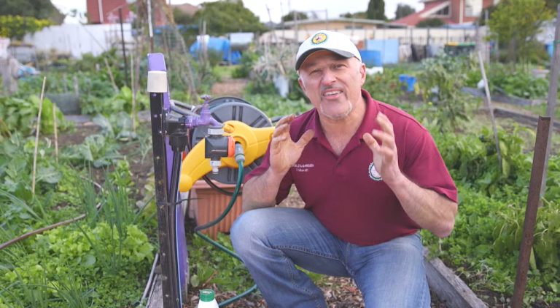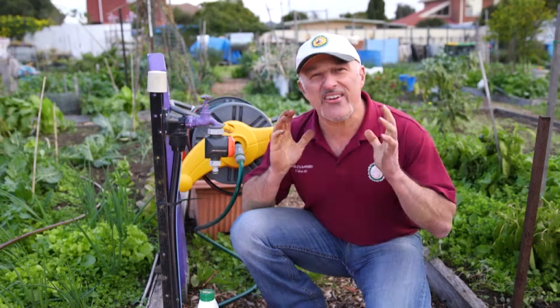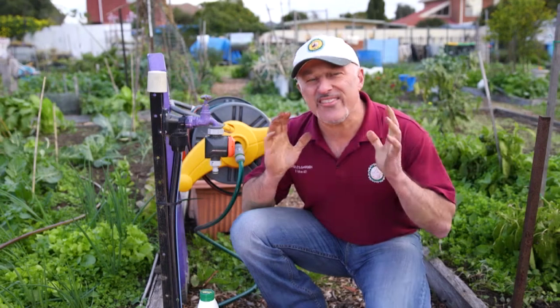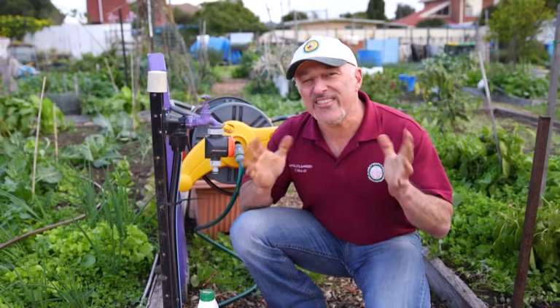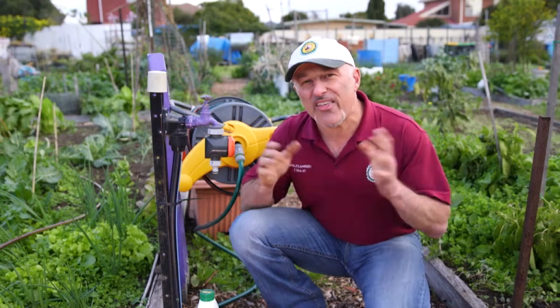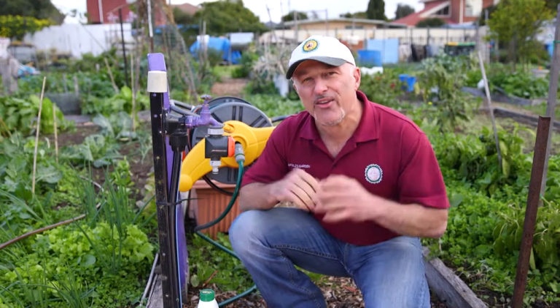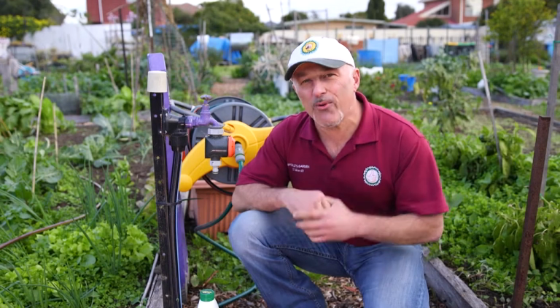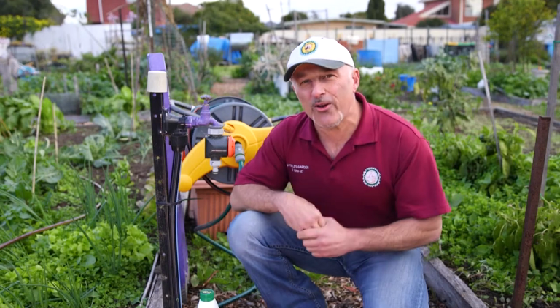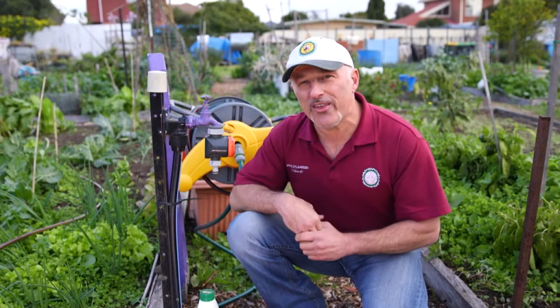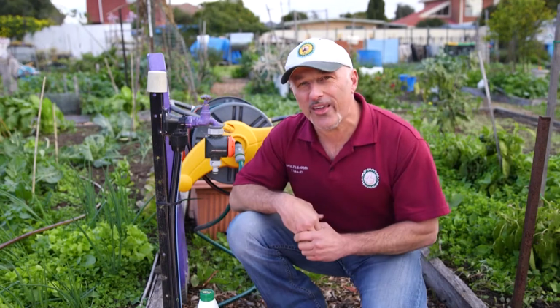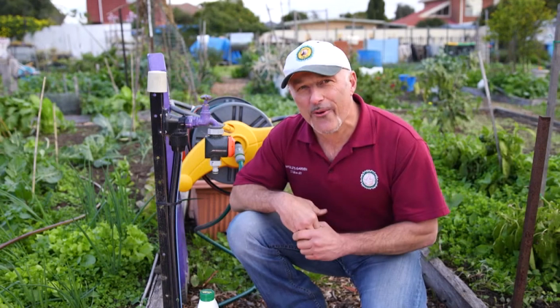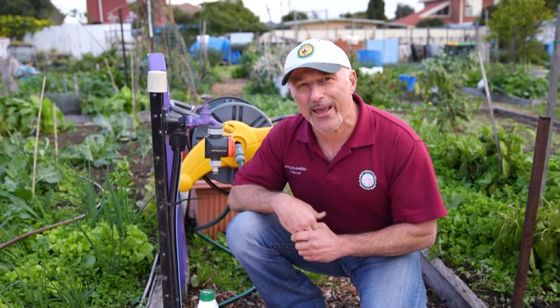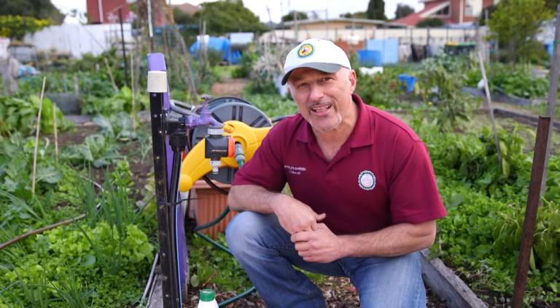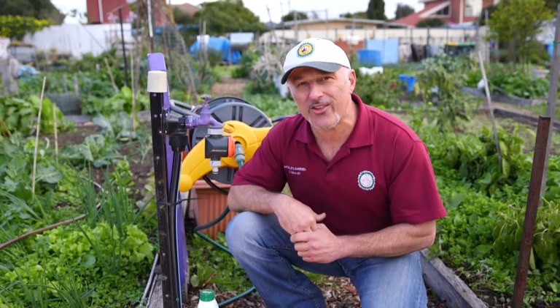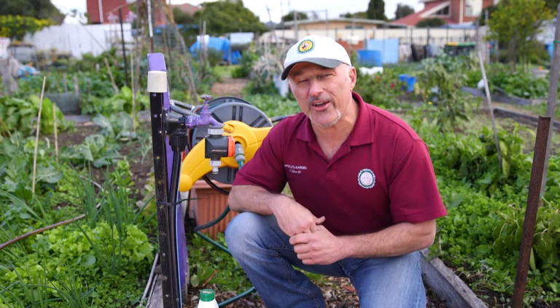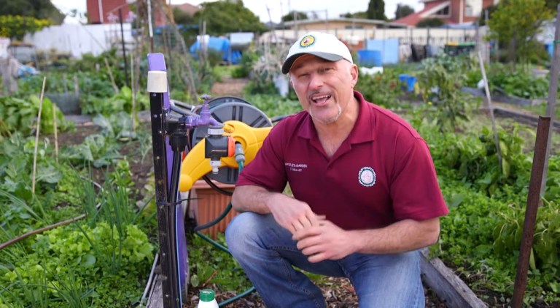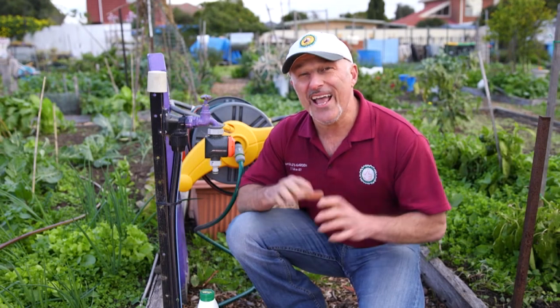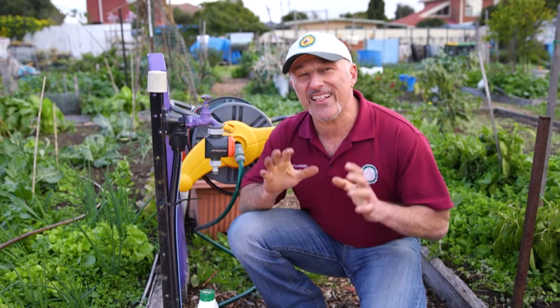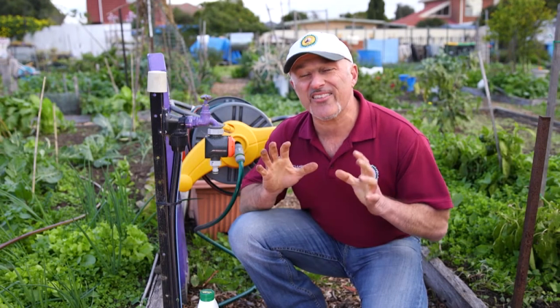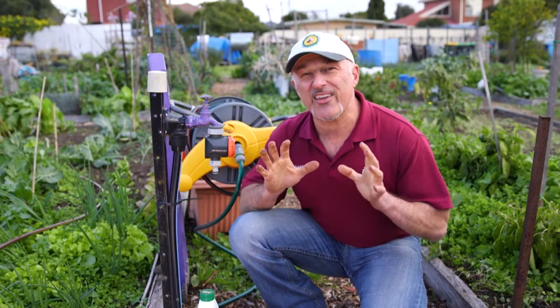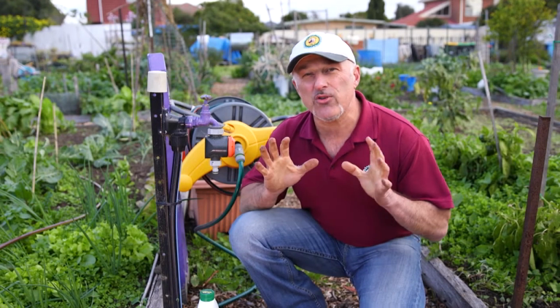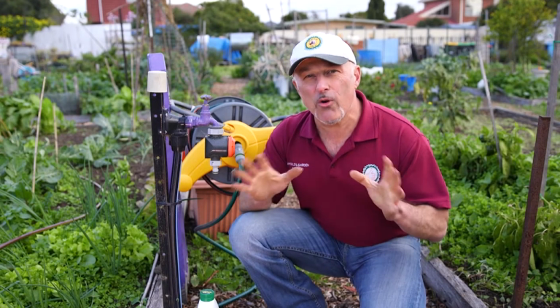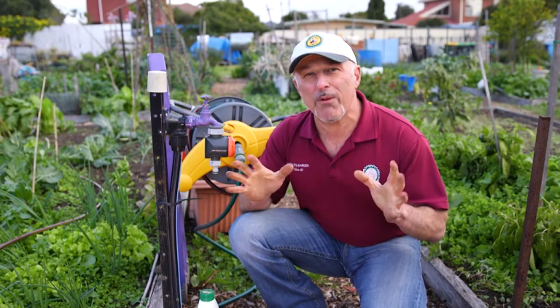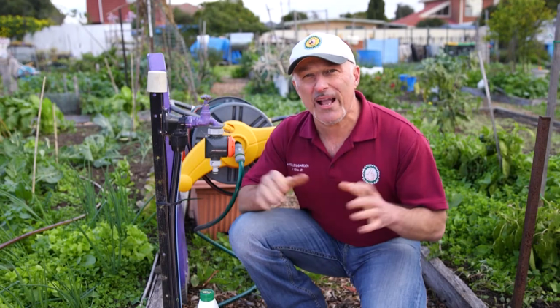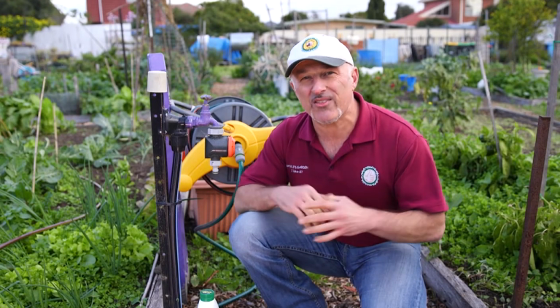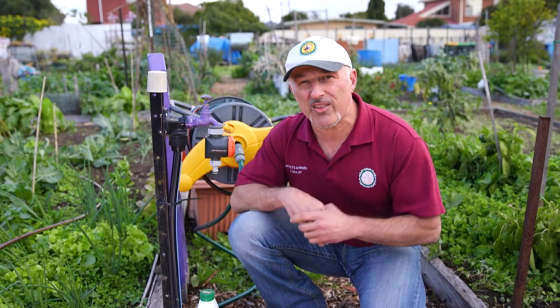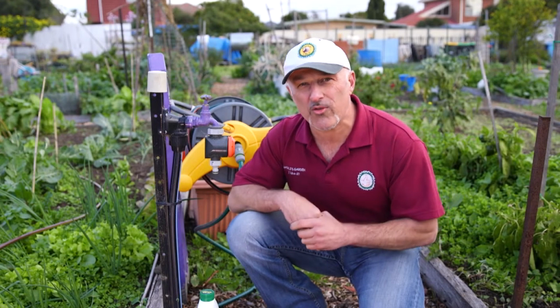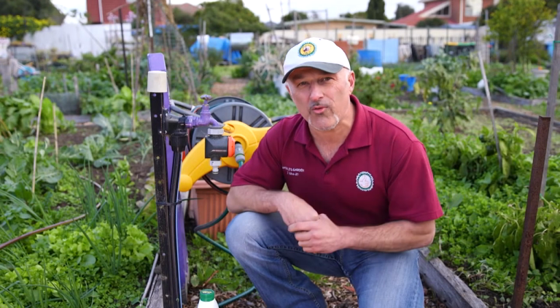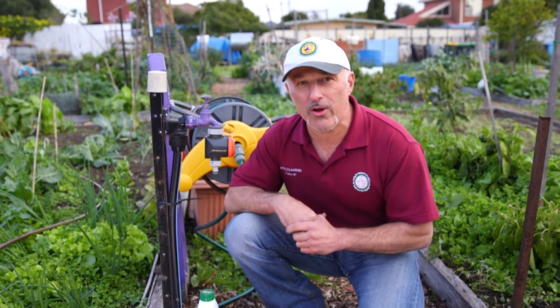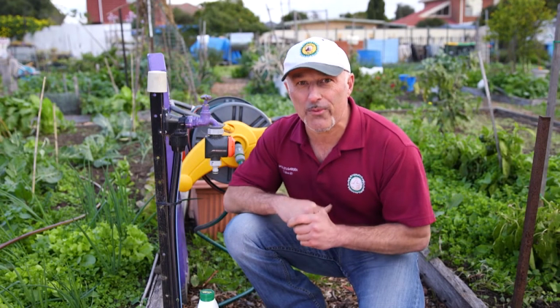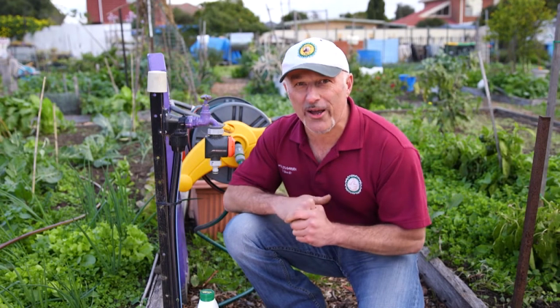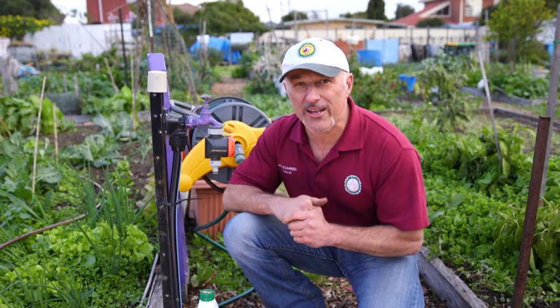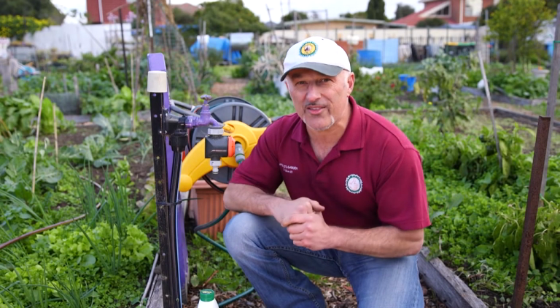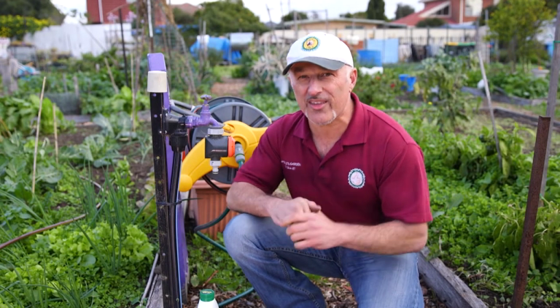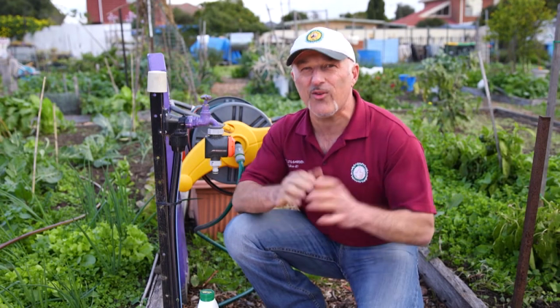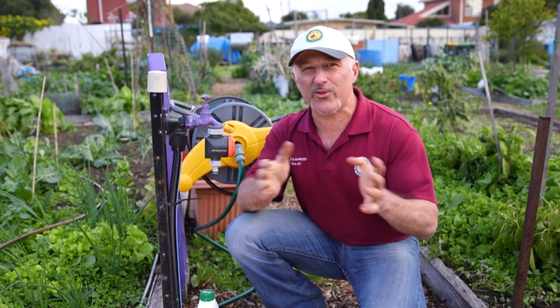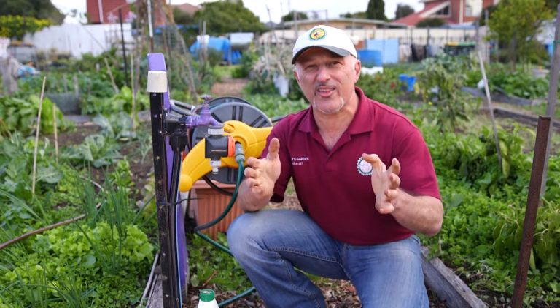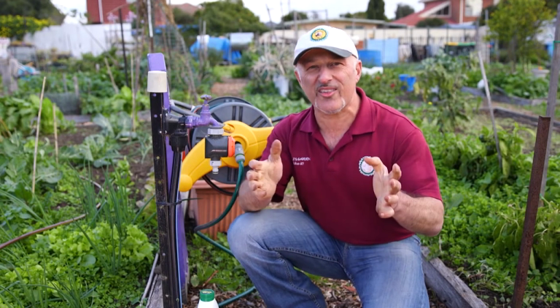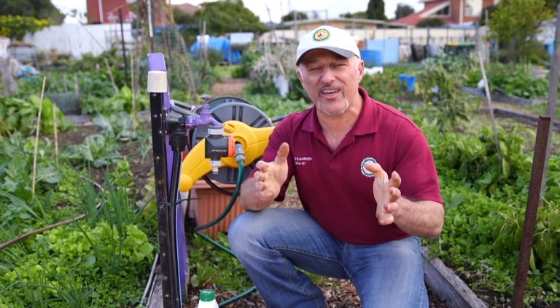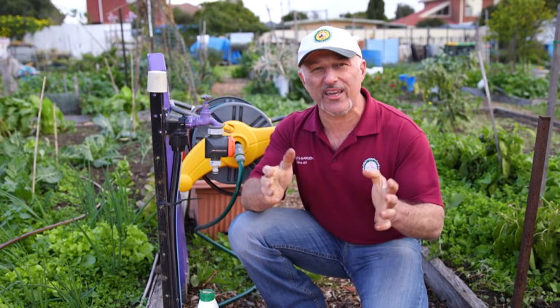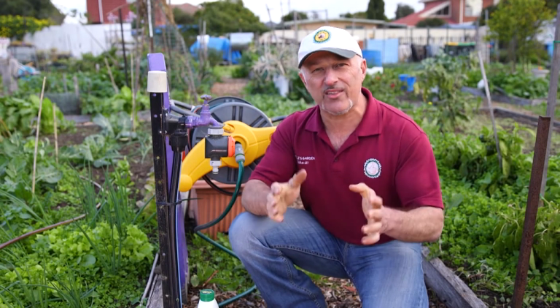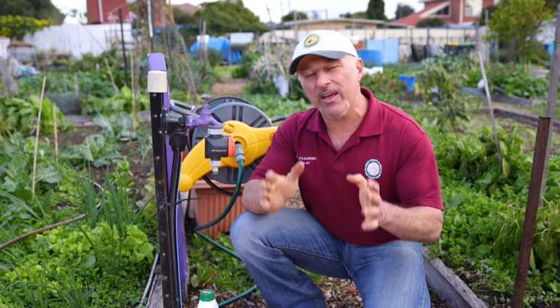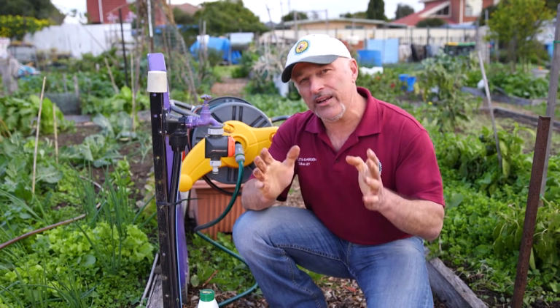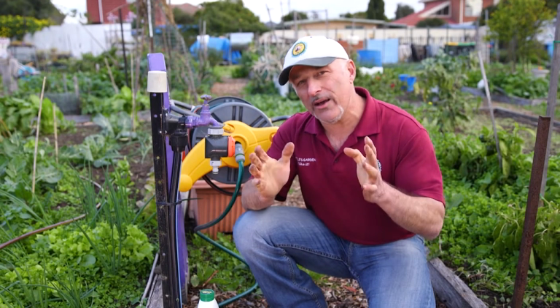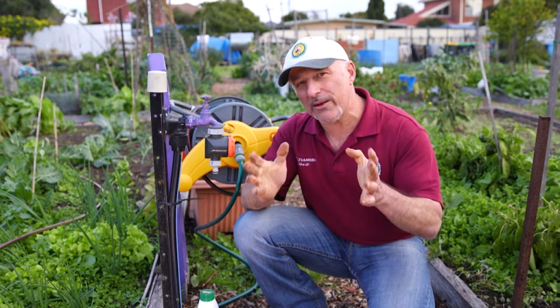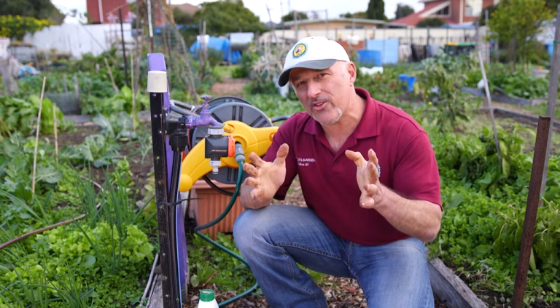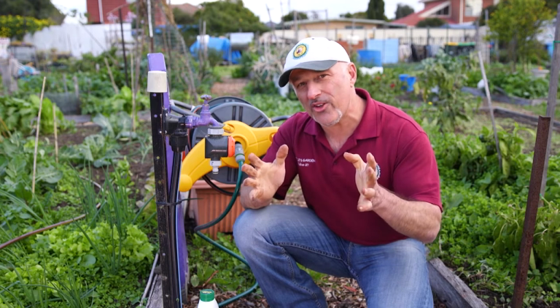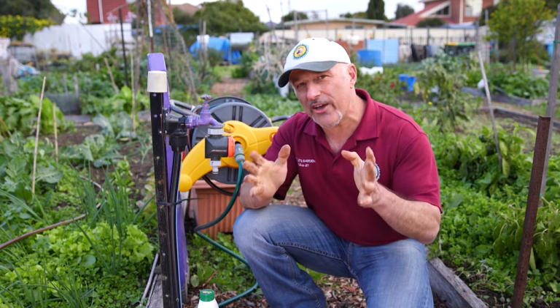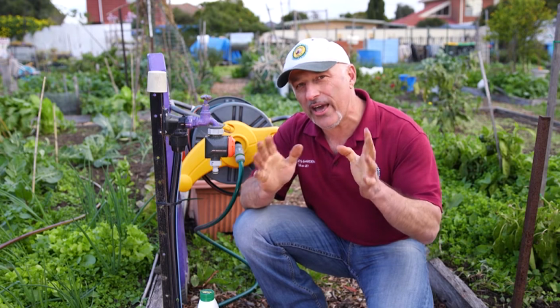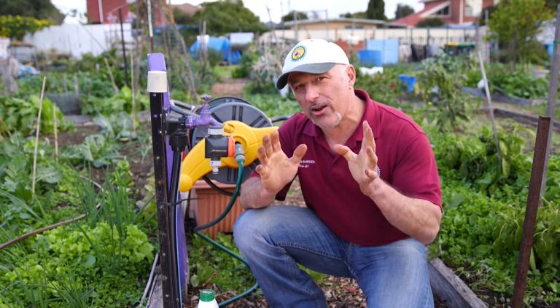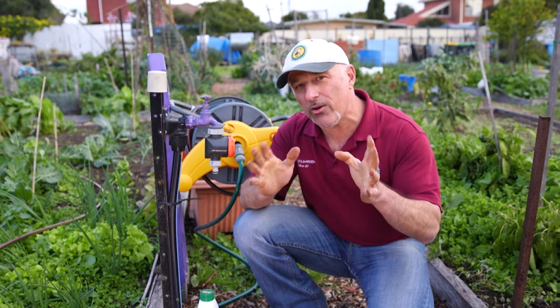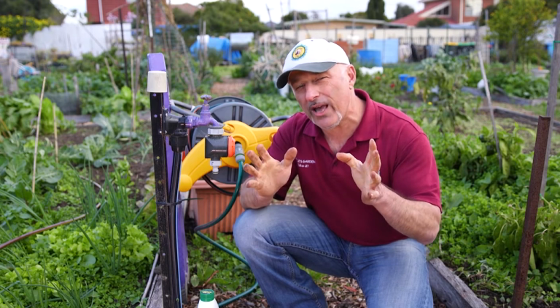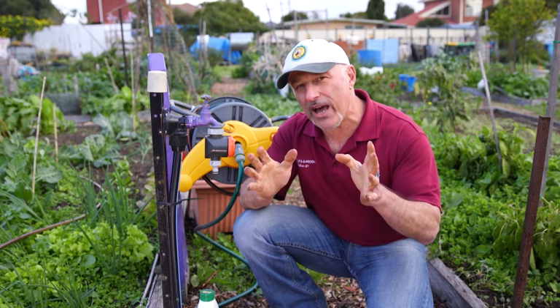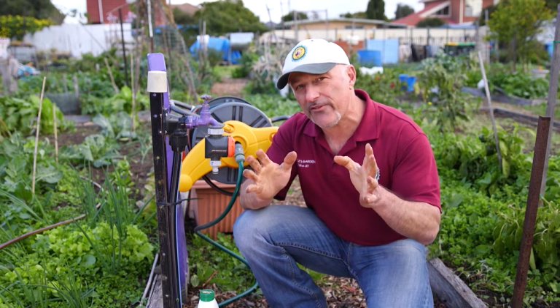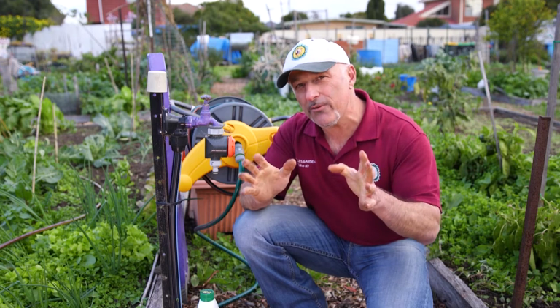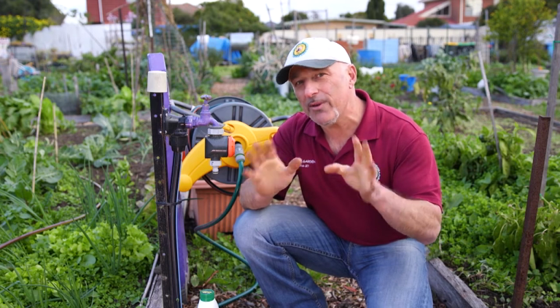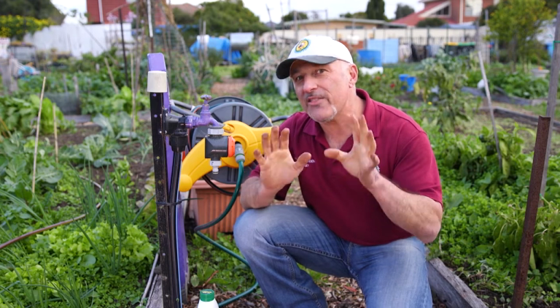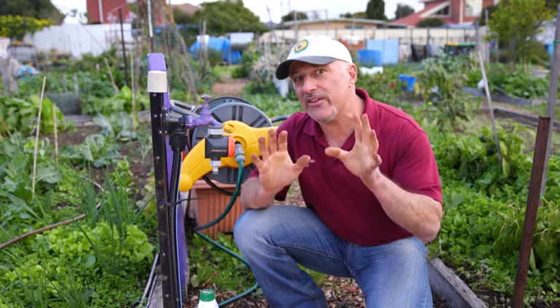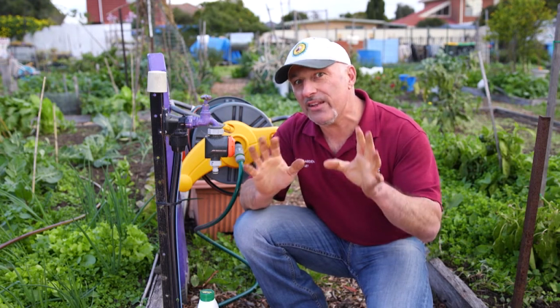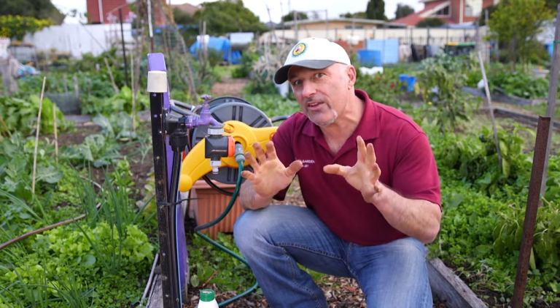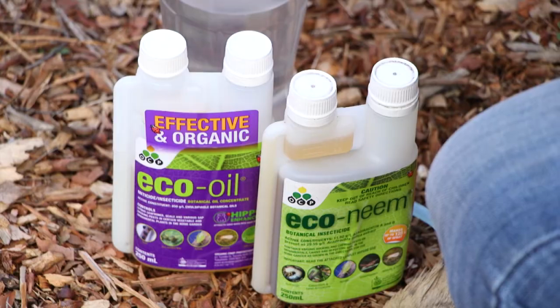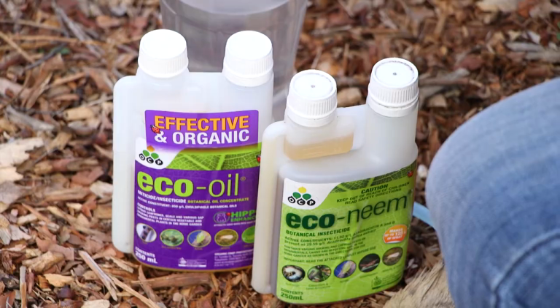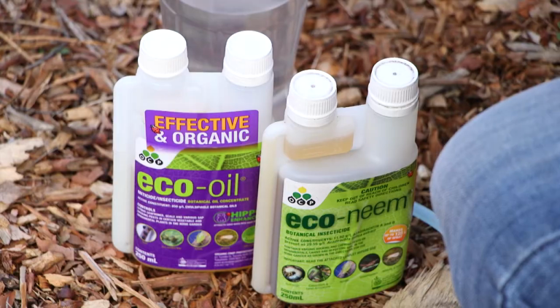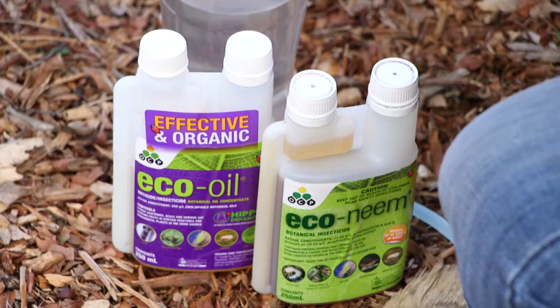There is nothing worse than going outside and seeing your plants destroyed by insects or disease. I'm going to show you how to look after them the natural way.